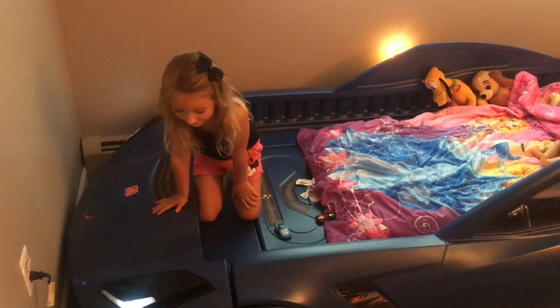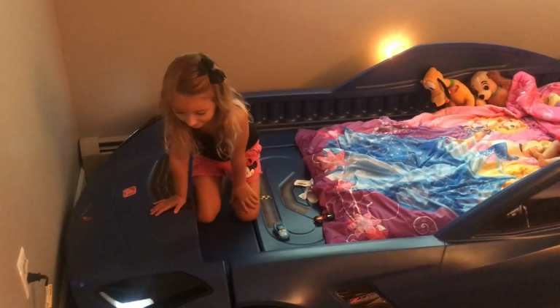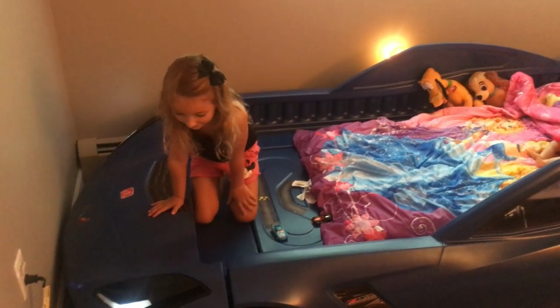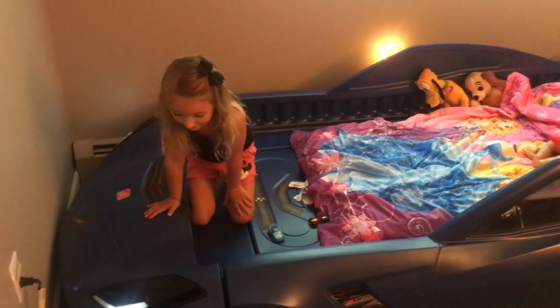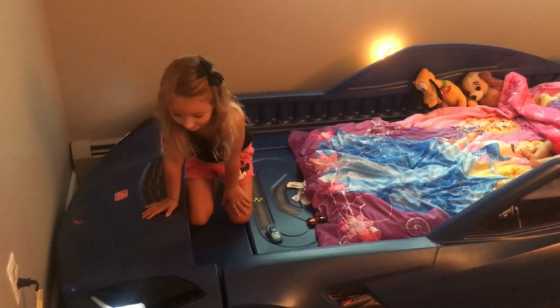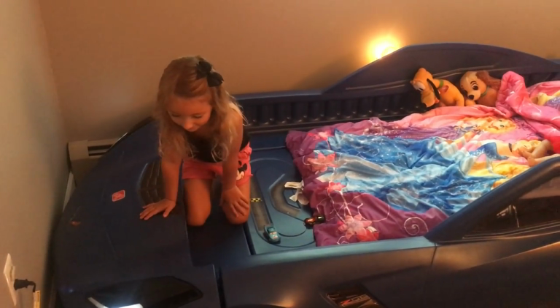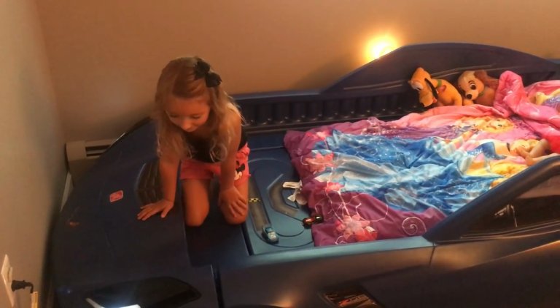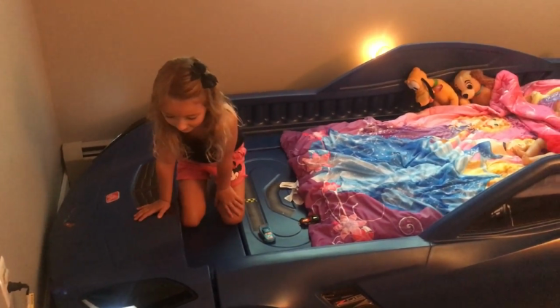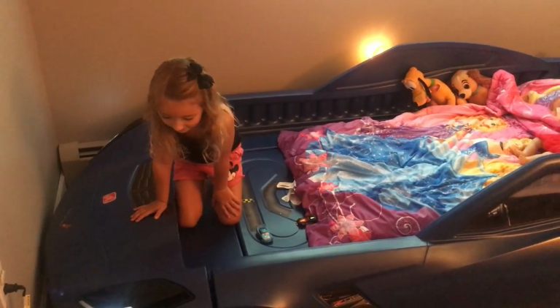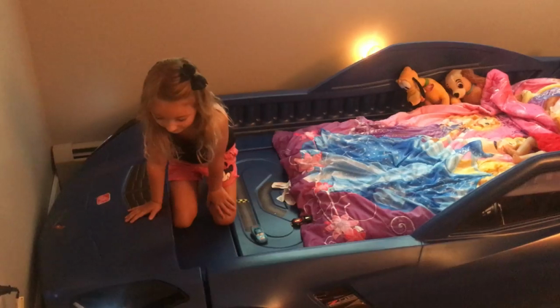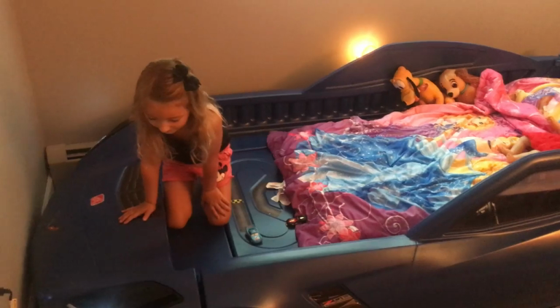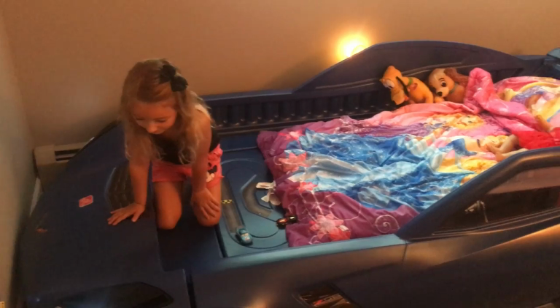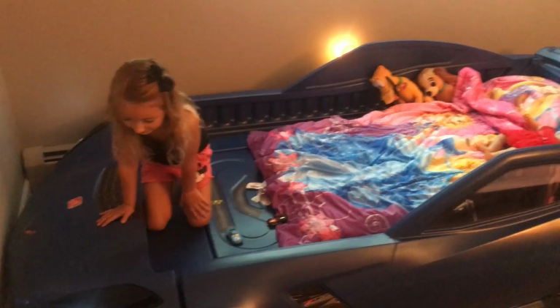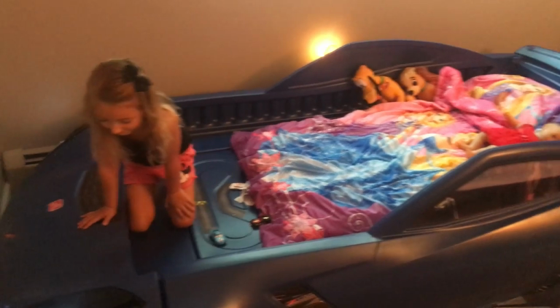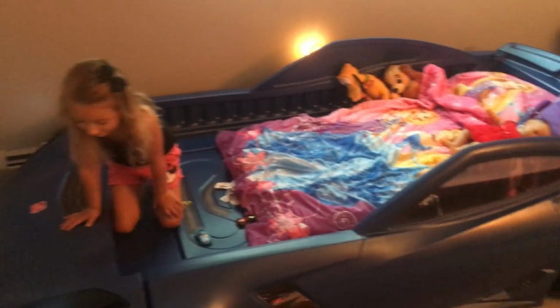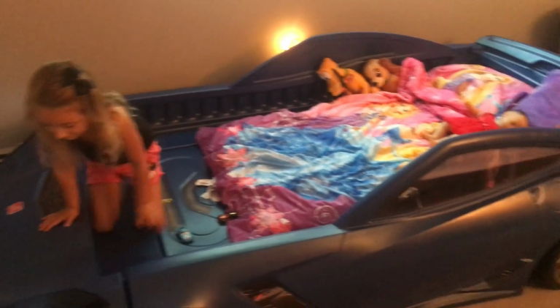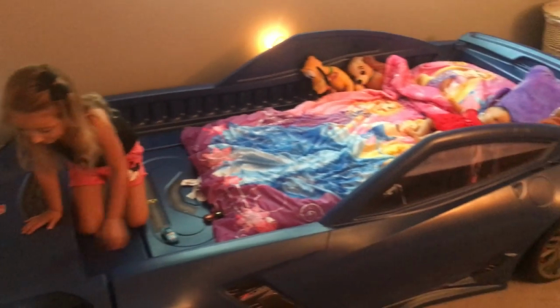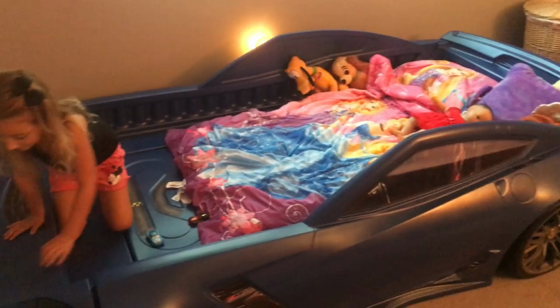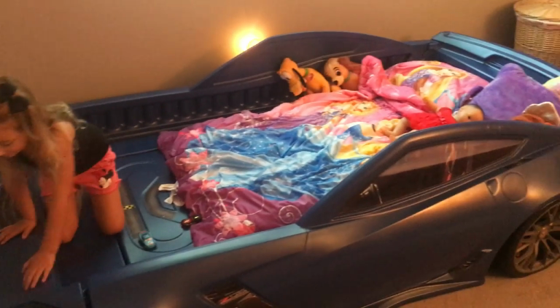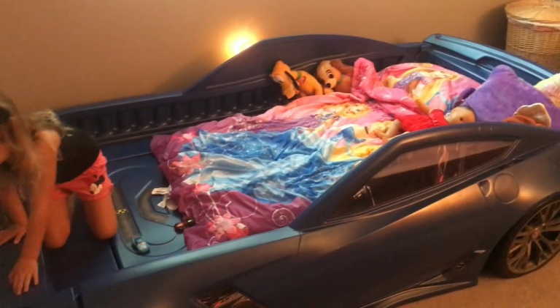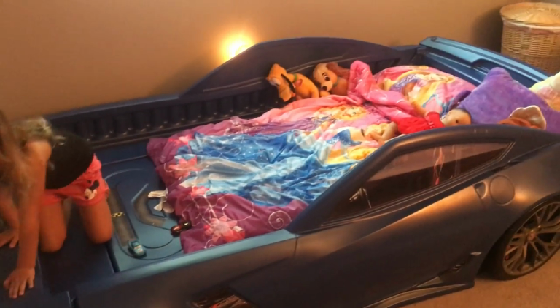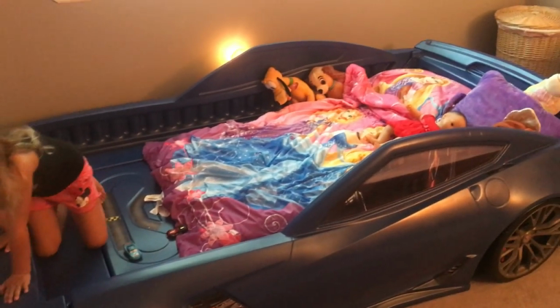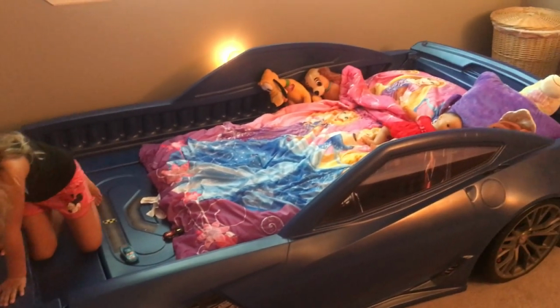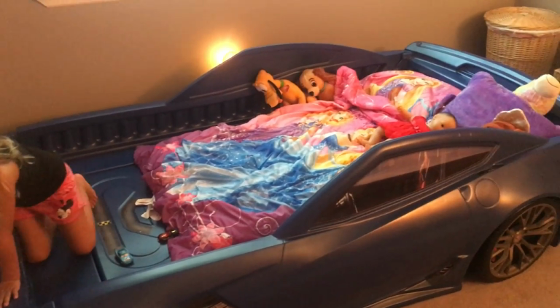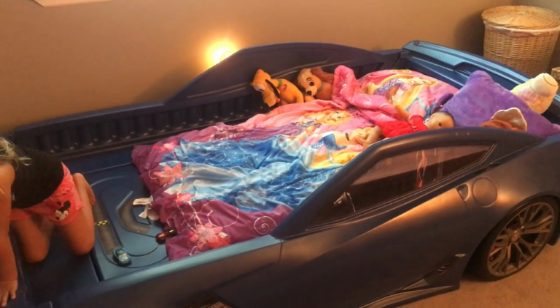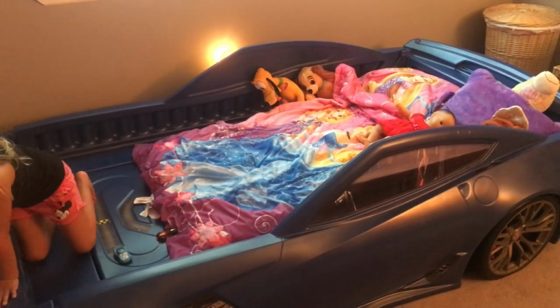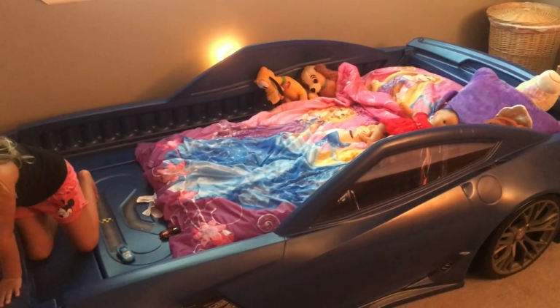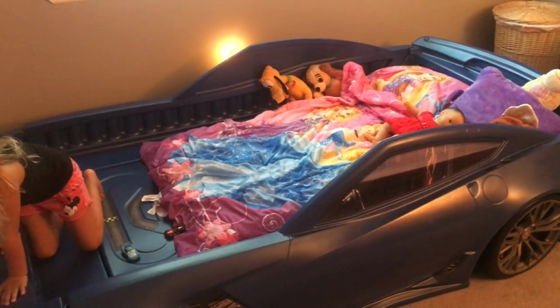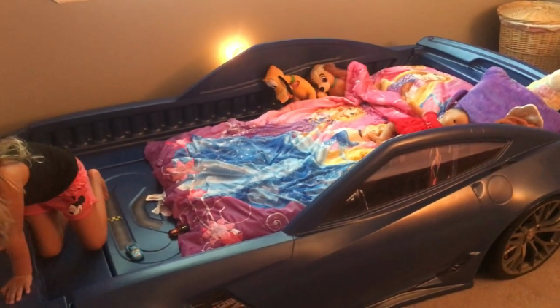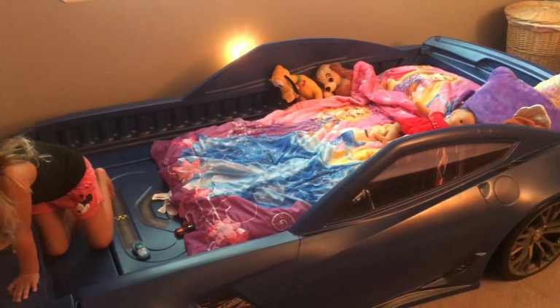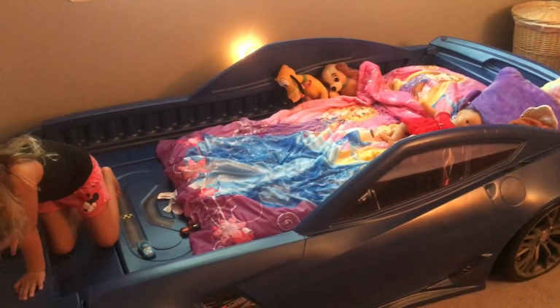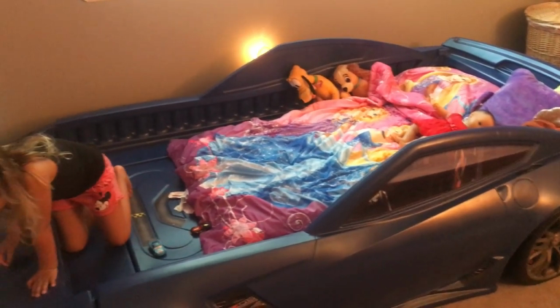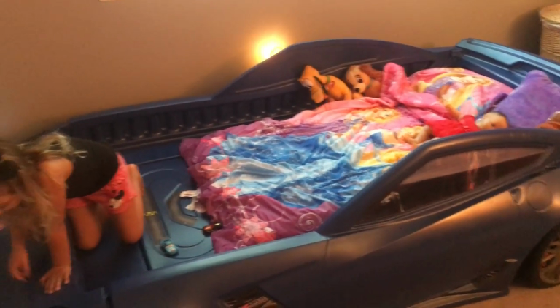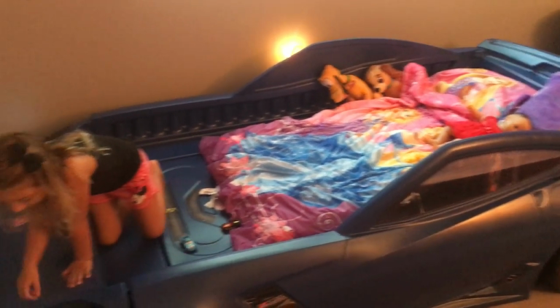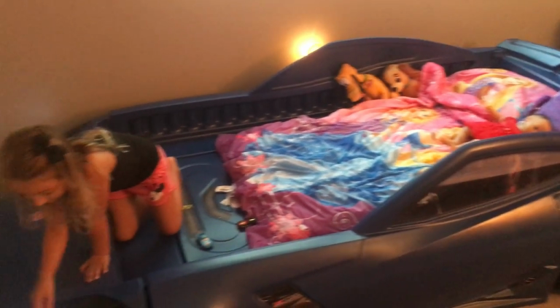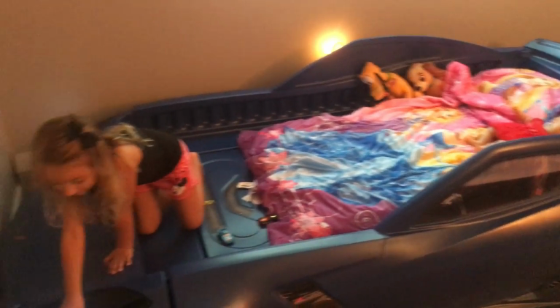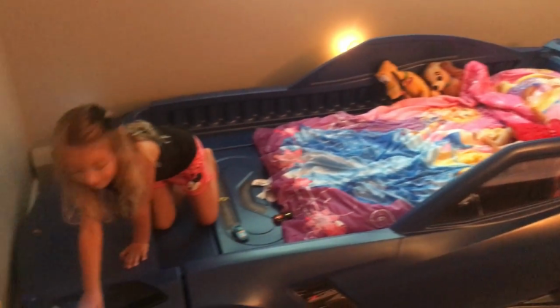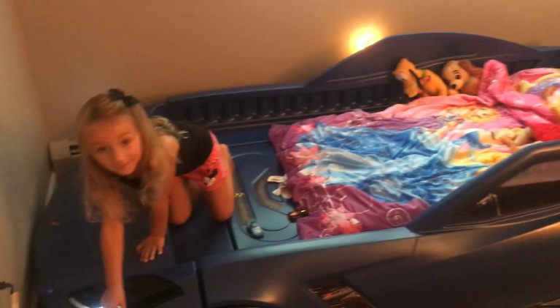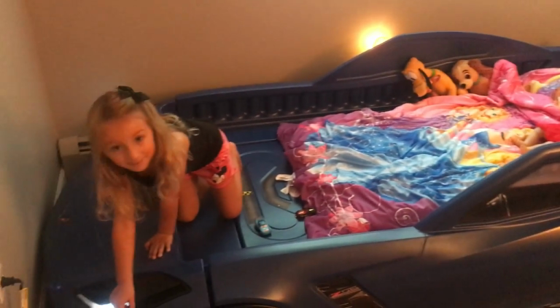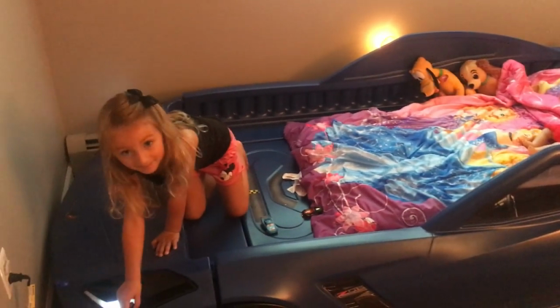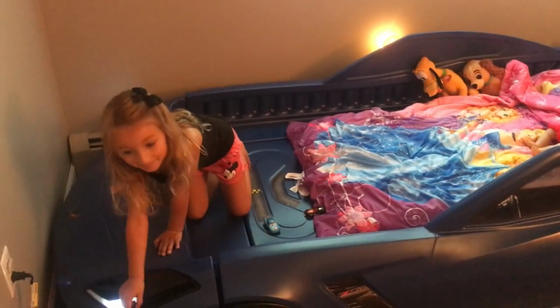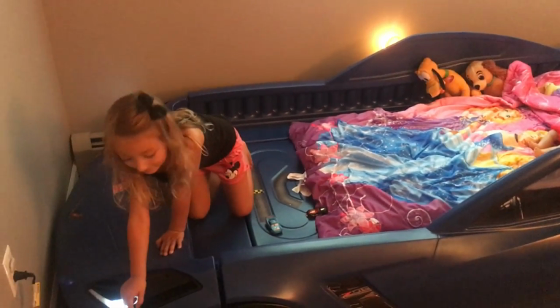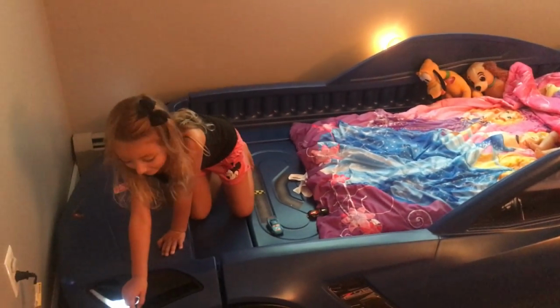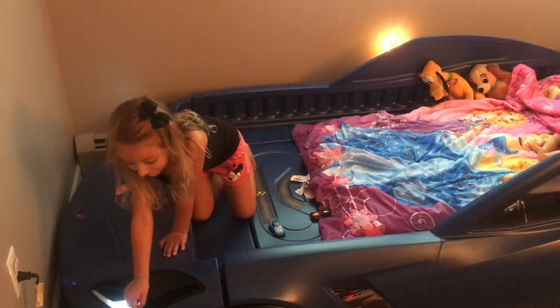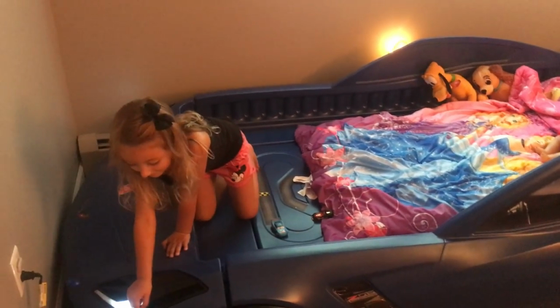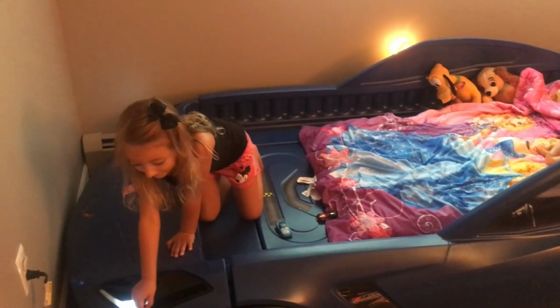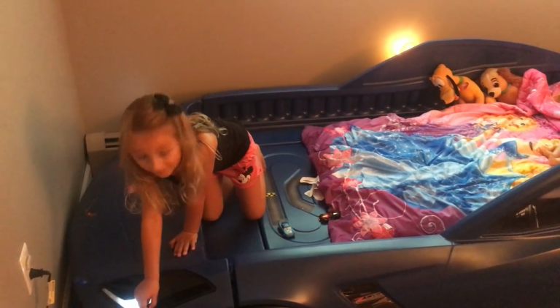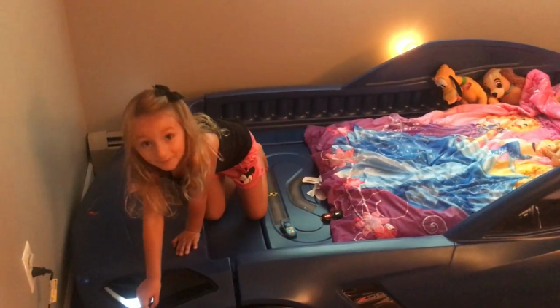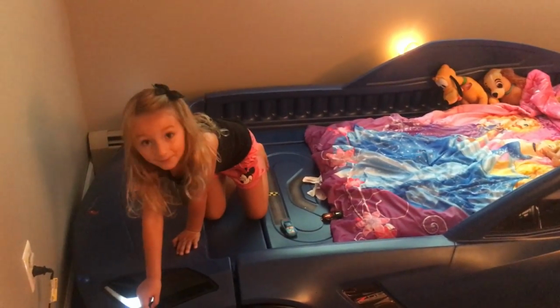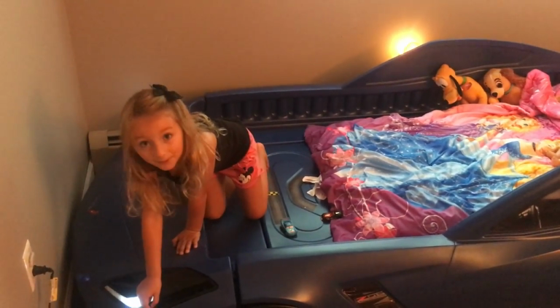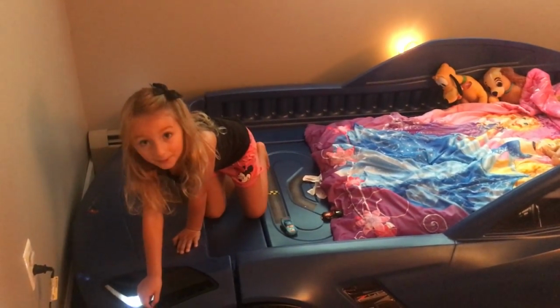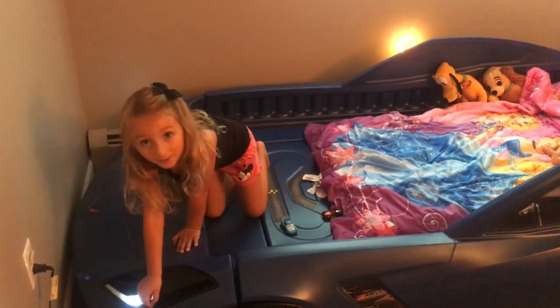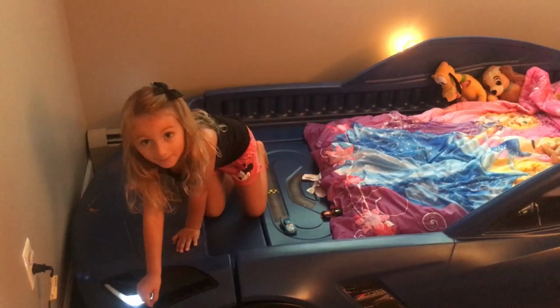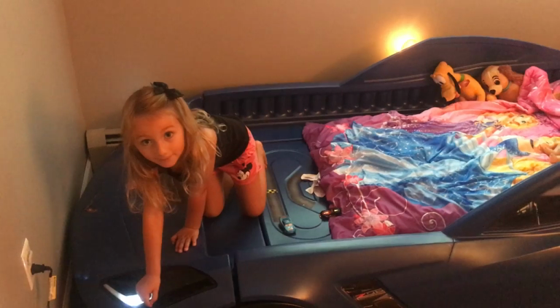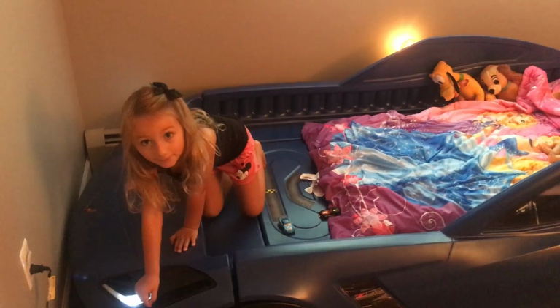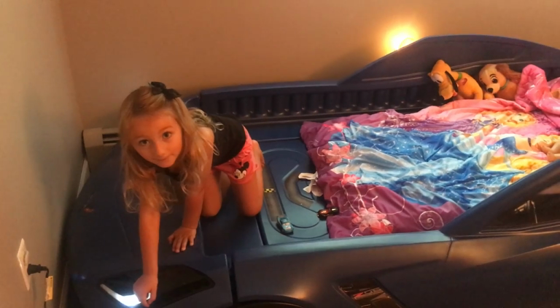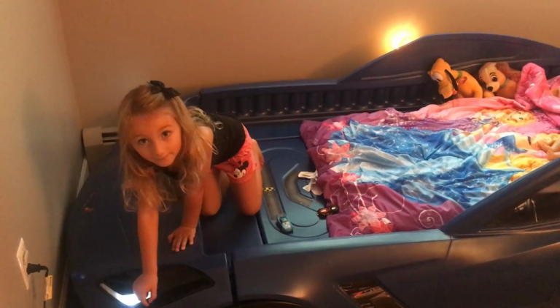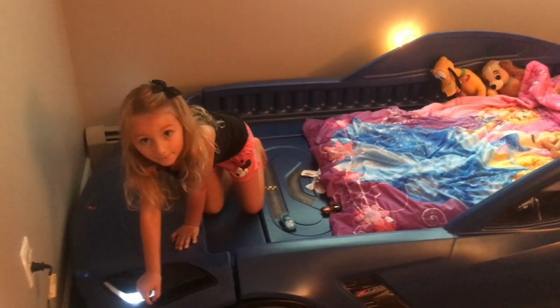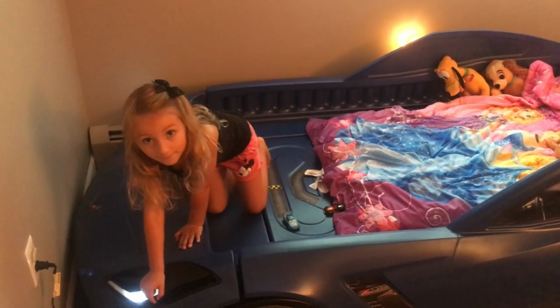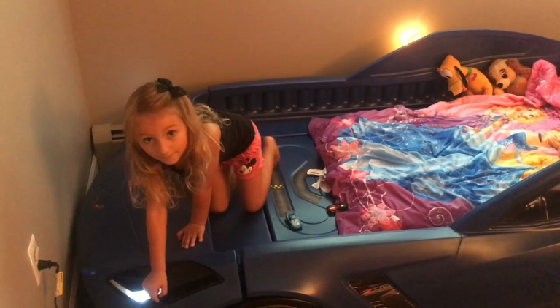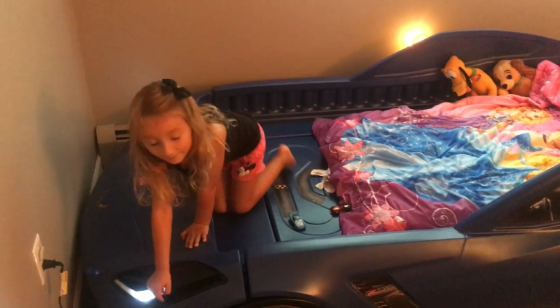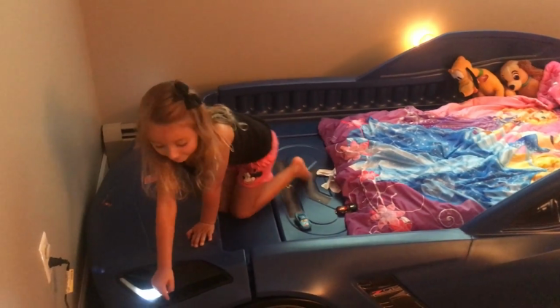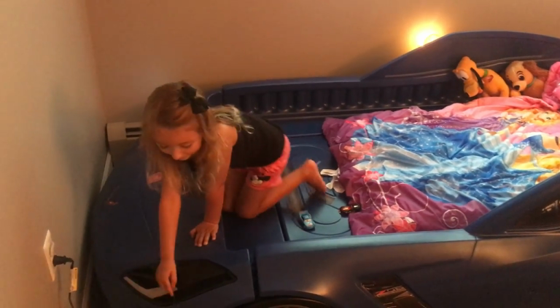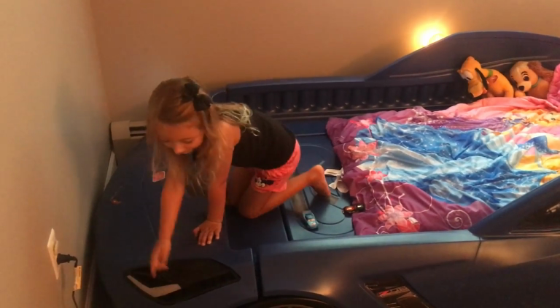She also likes to pretend that she's driving her babies around. You can turn them off, yes.